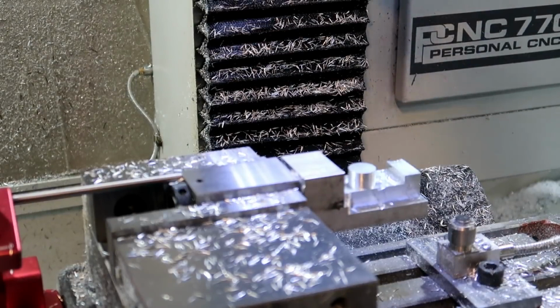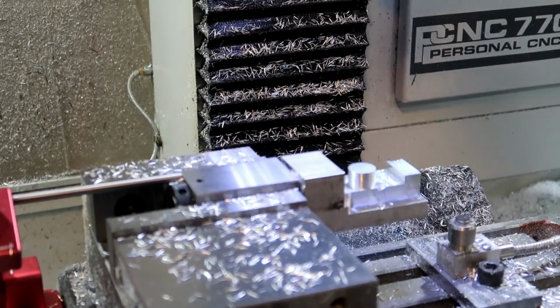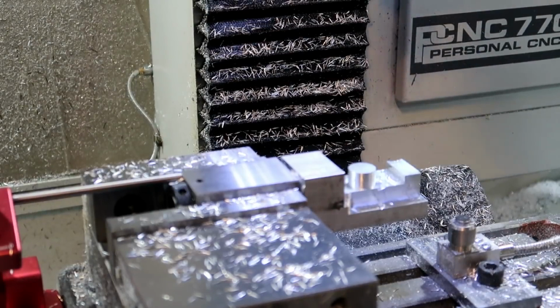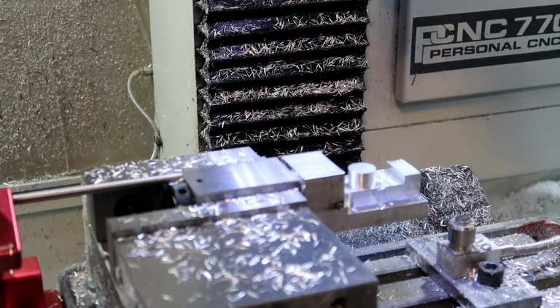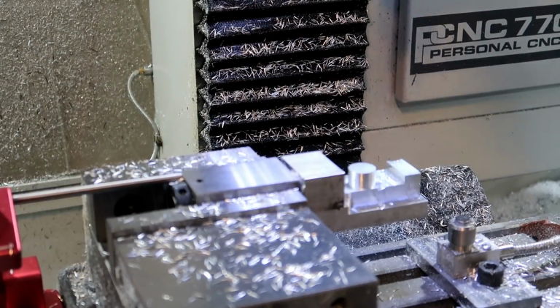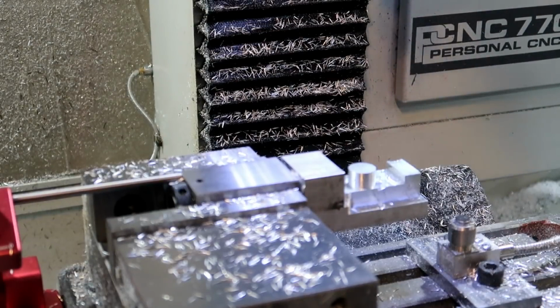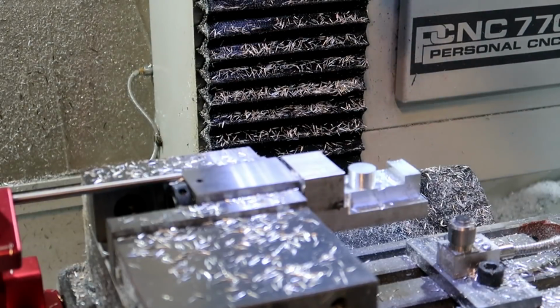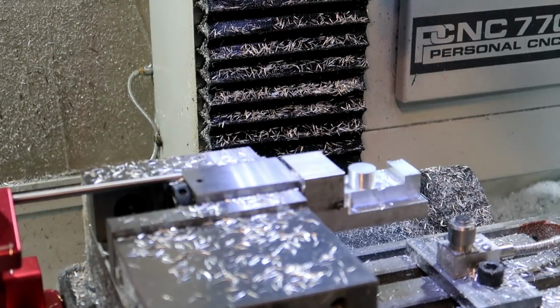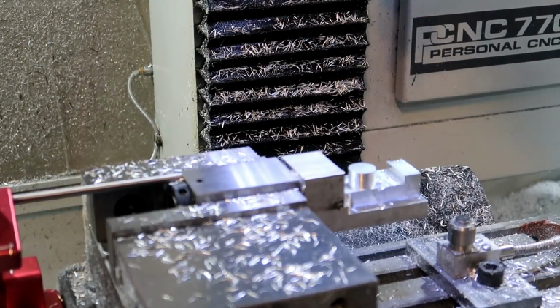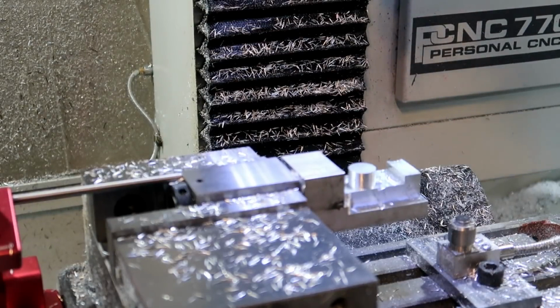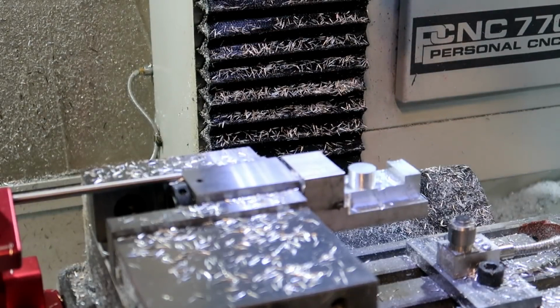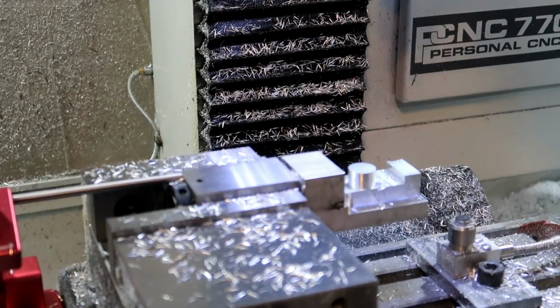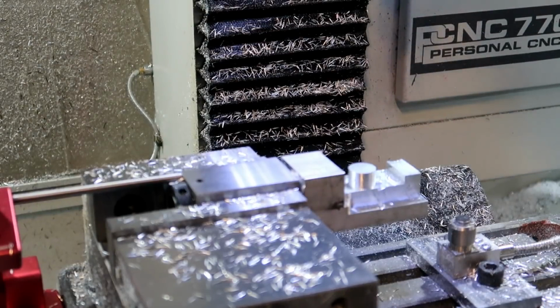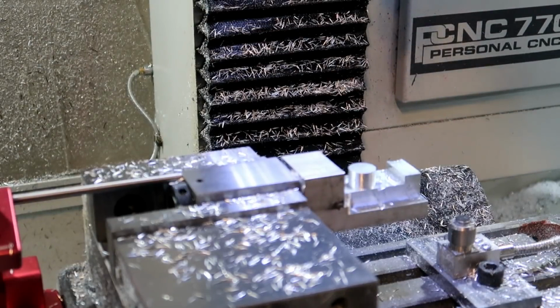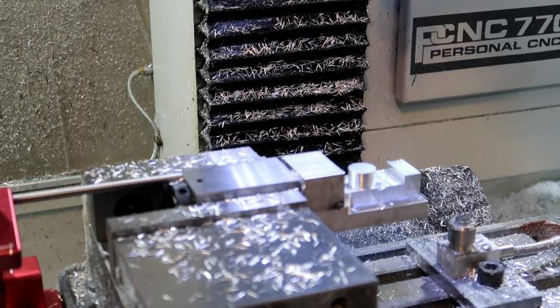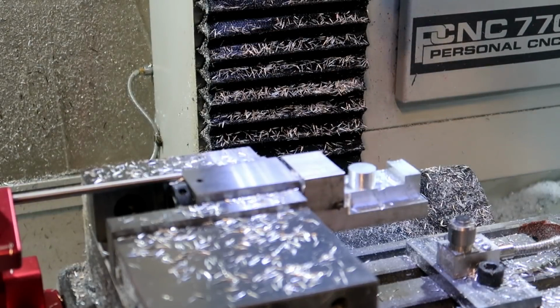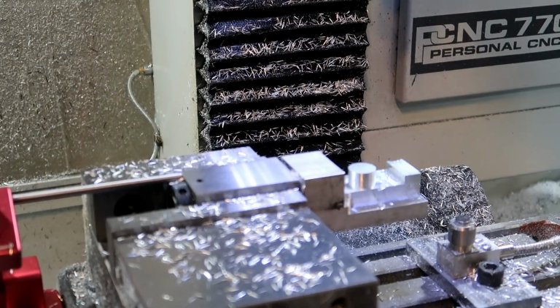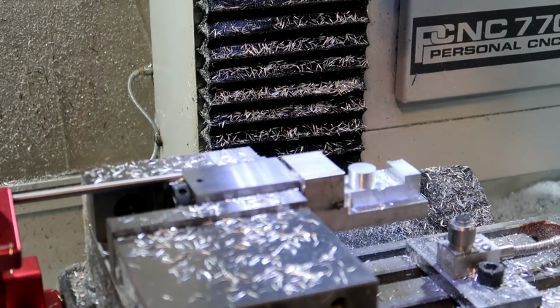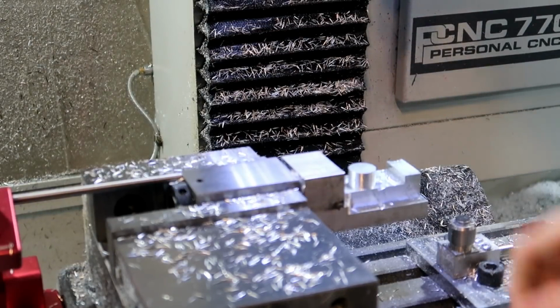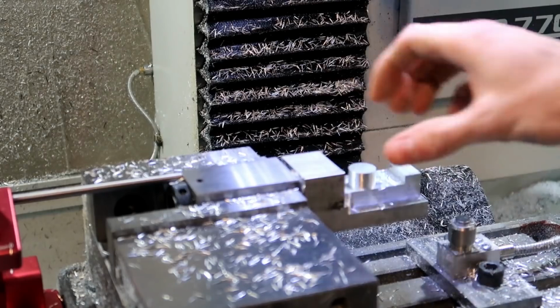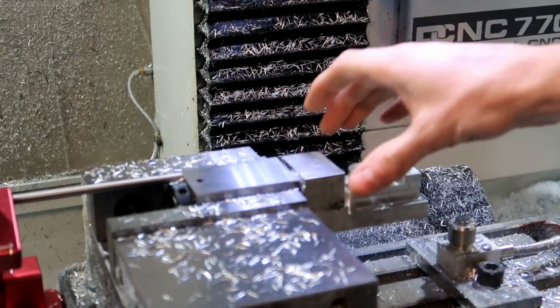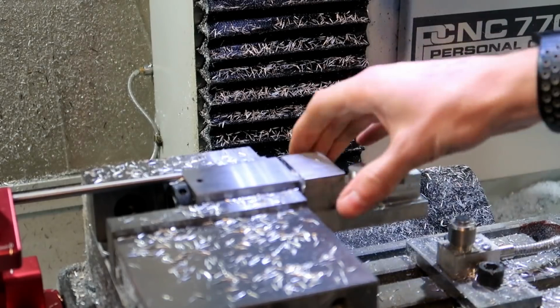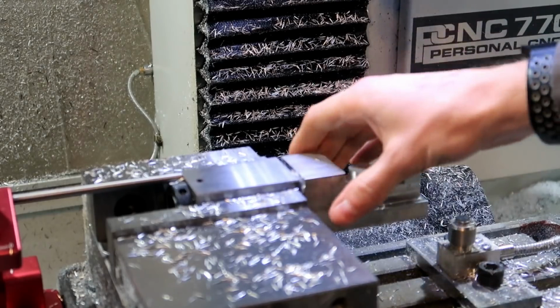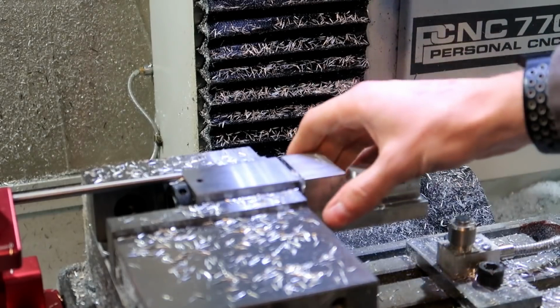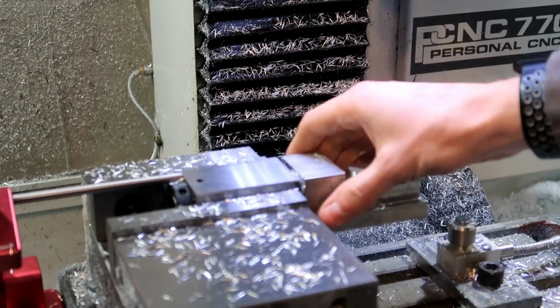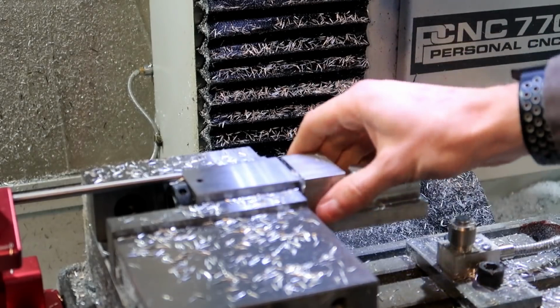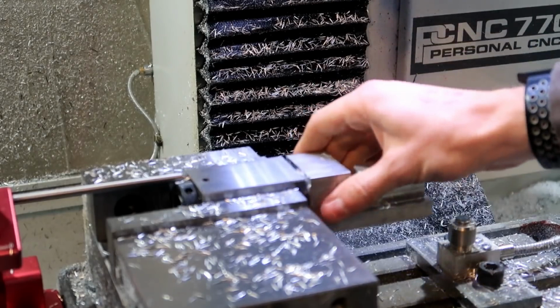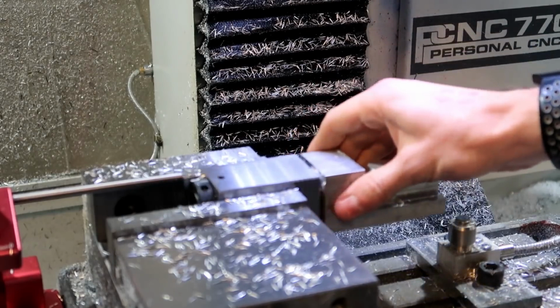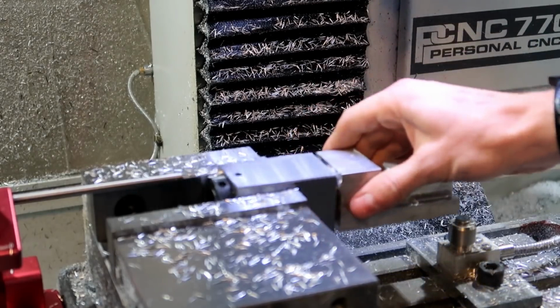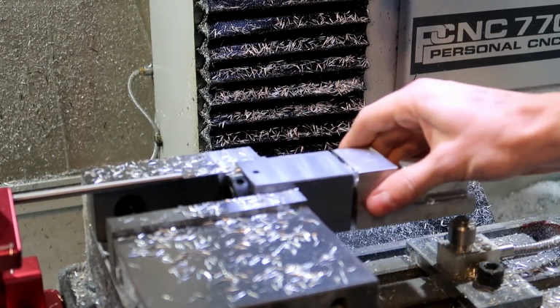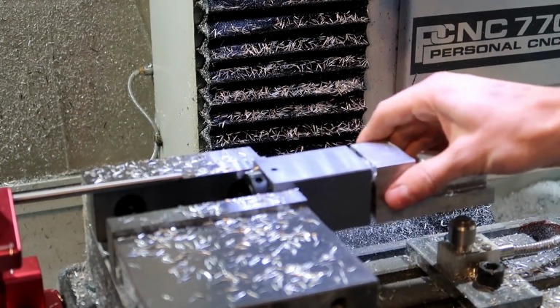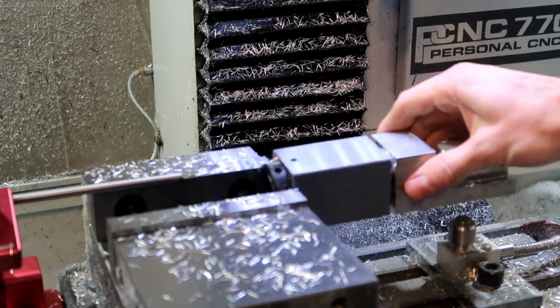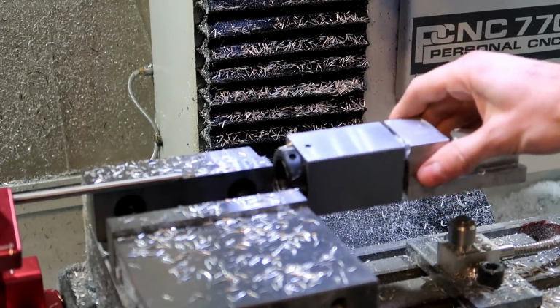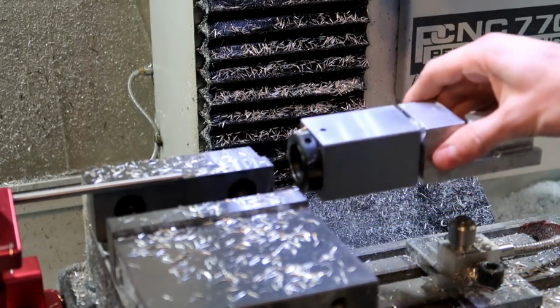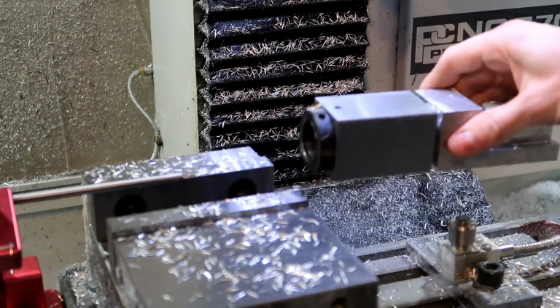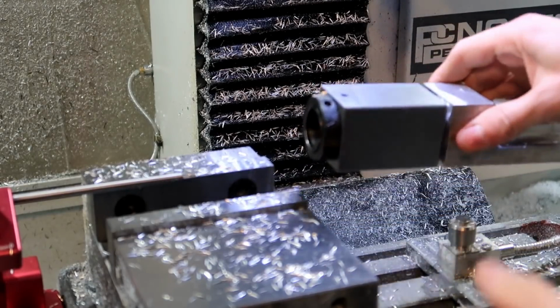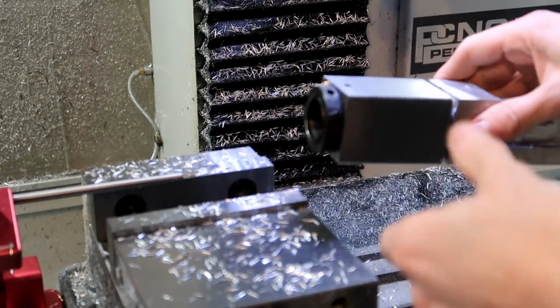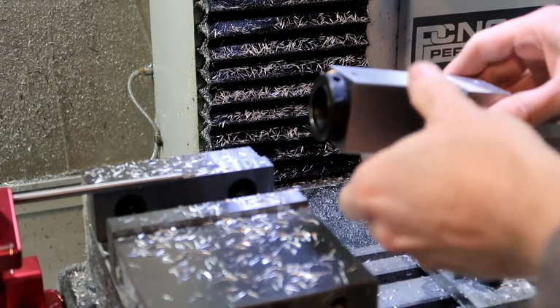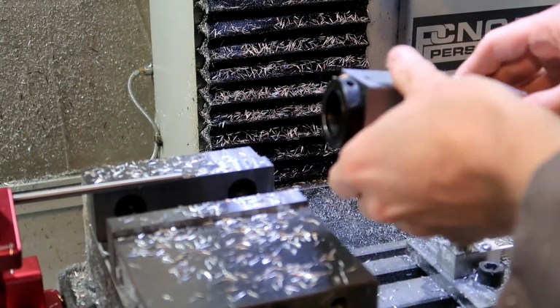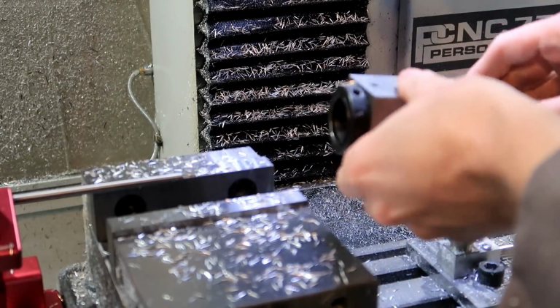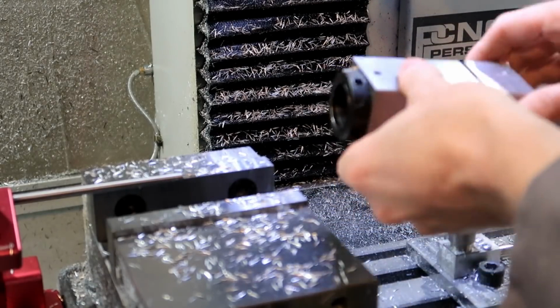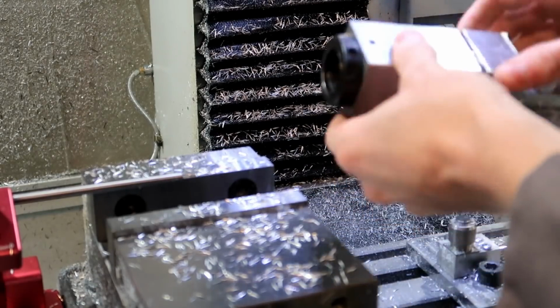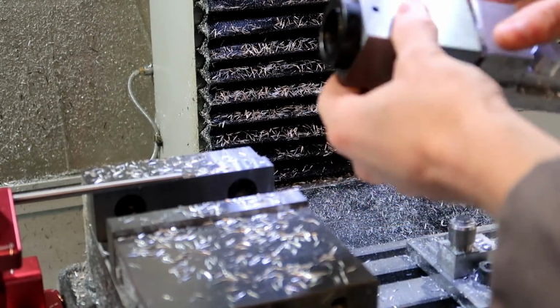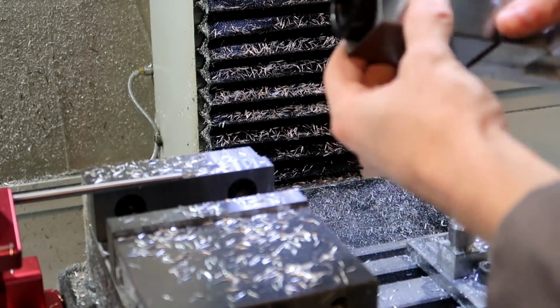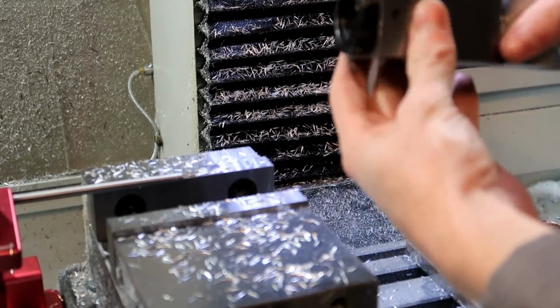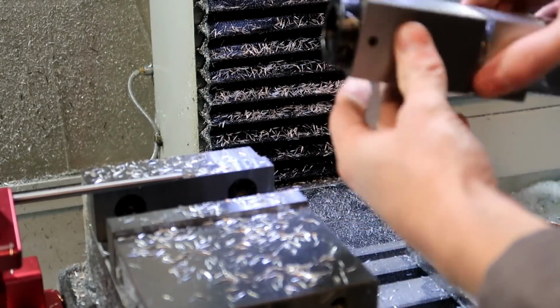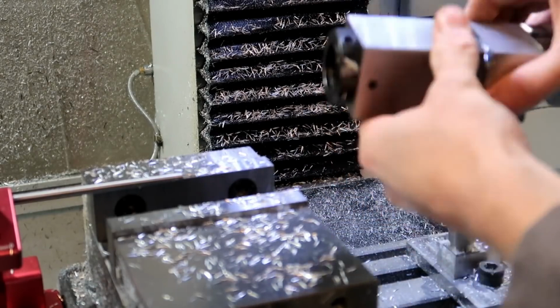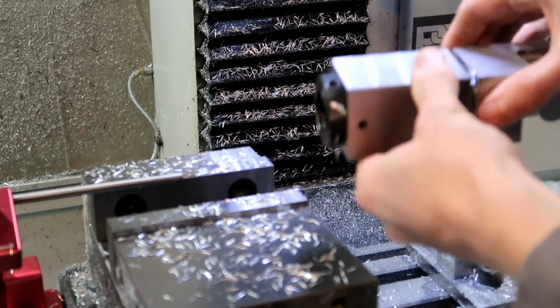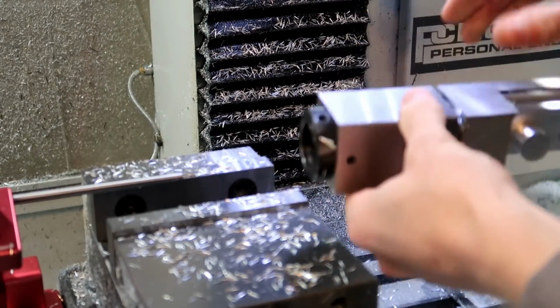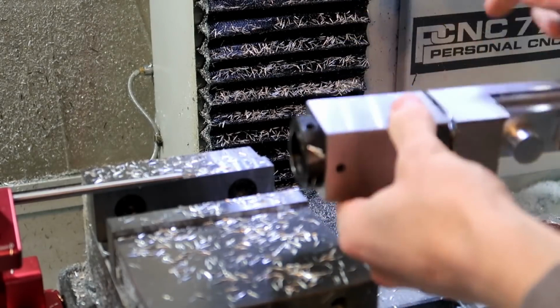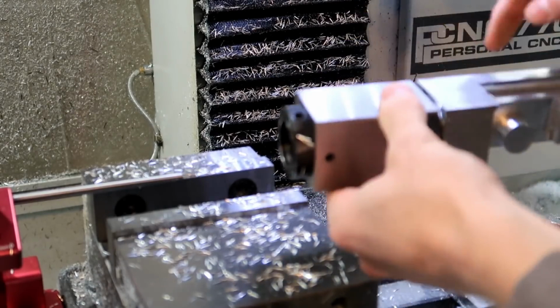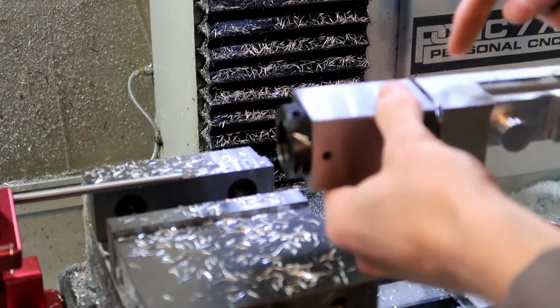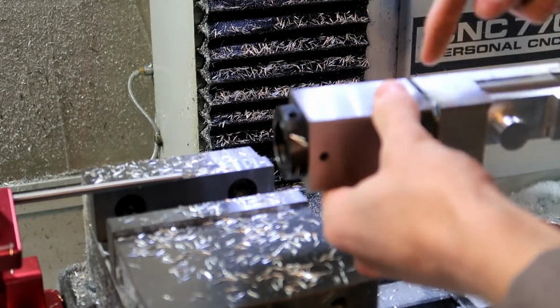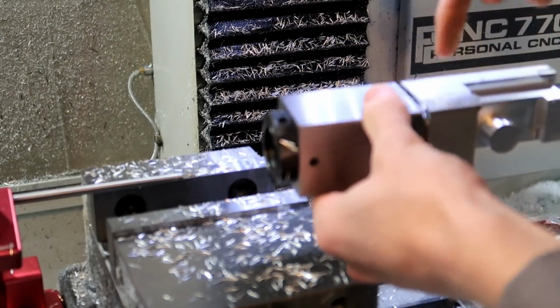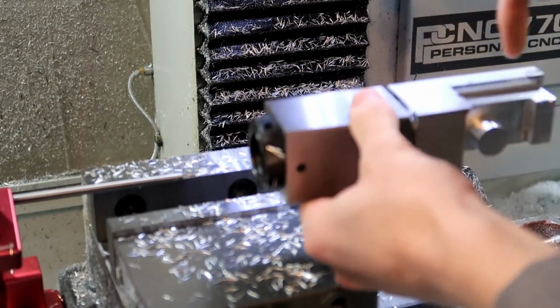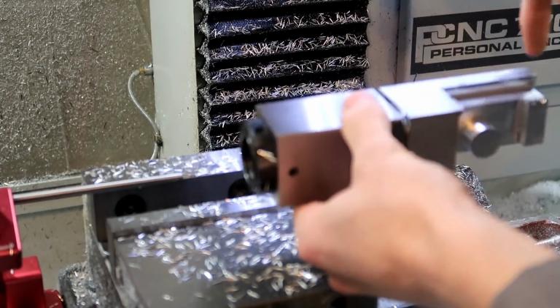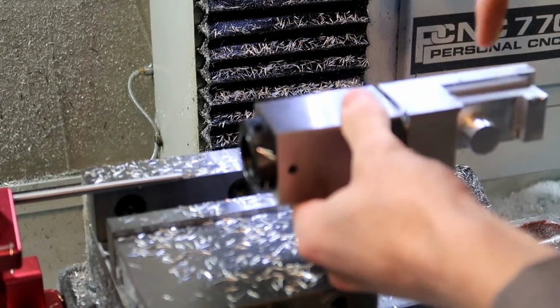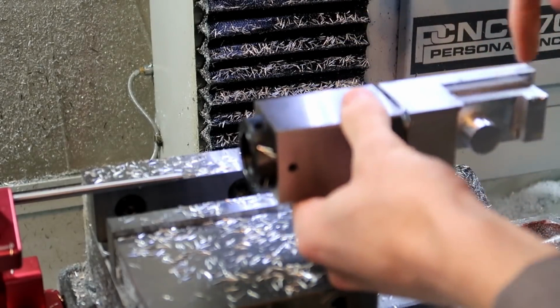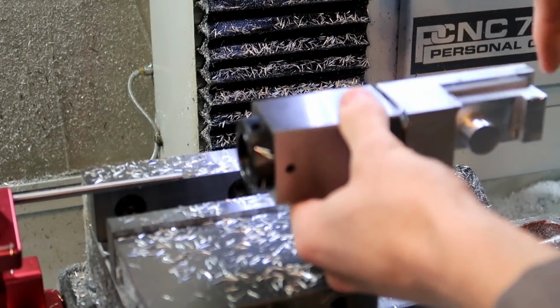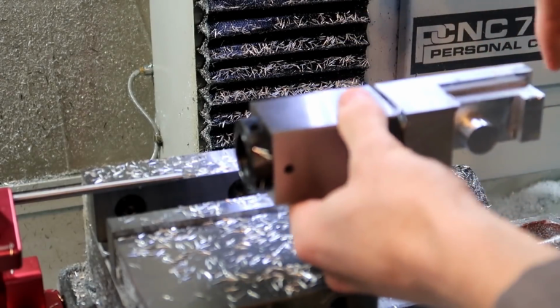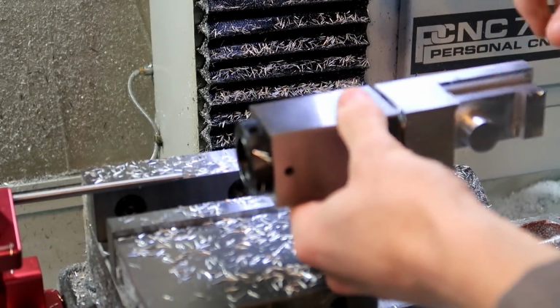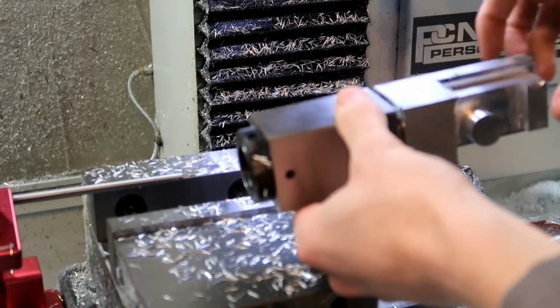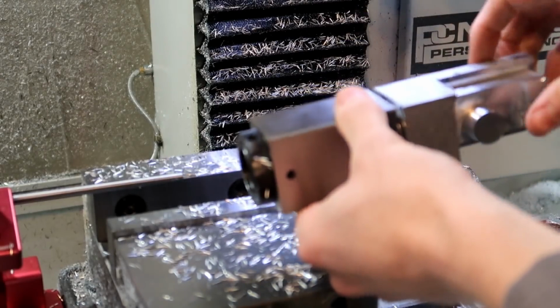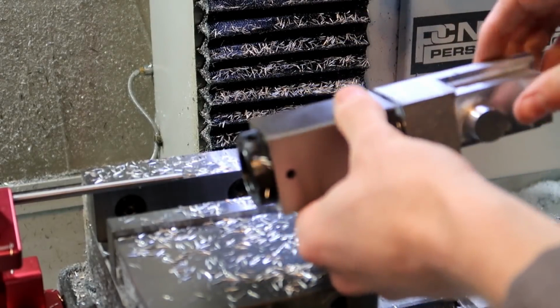I have to take this thing out, flip it 90 degrees, and then we'll do this side.